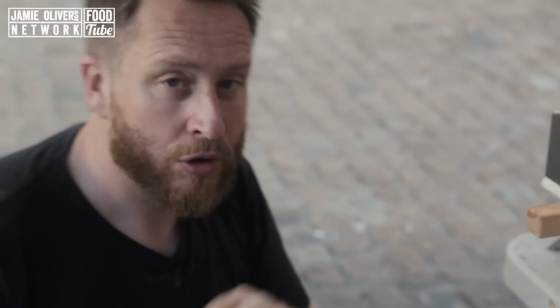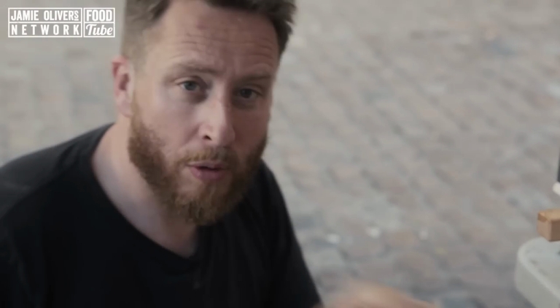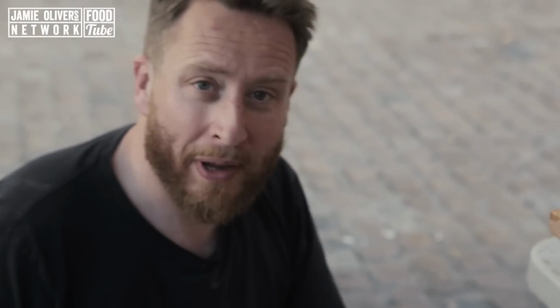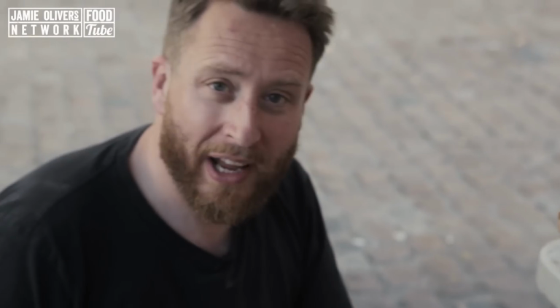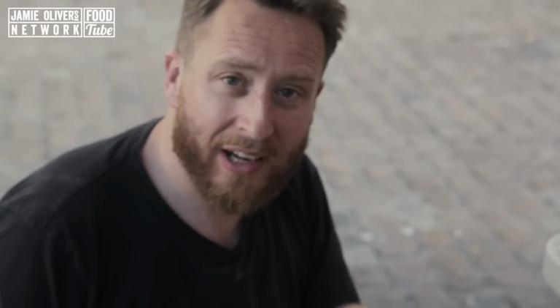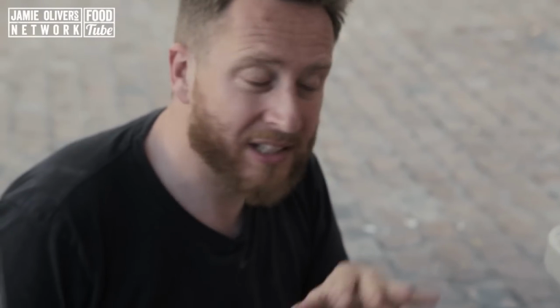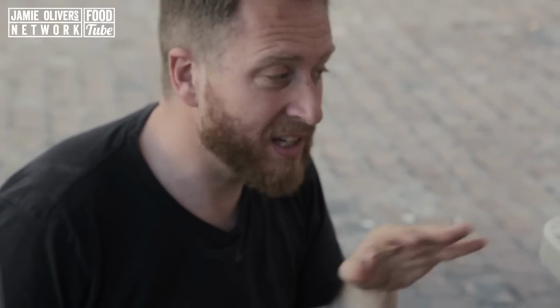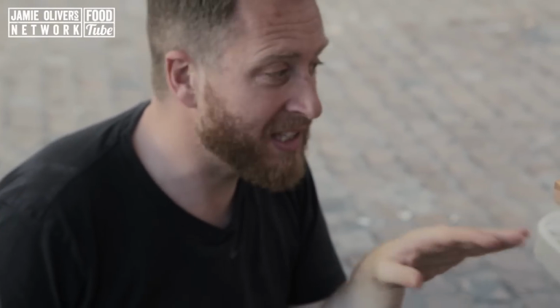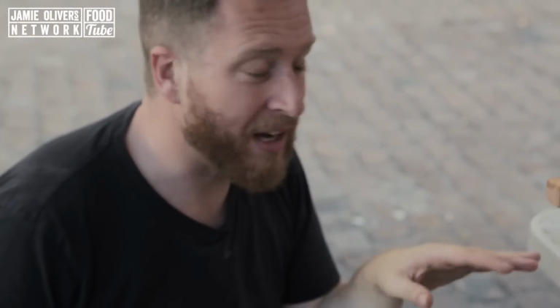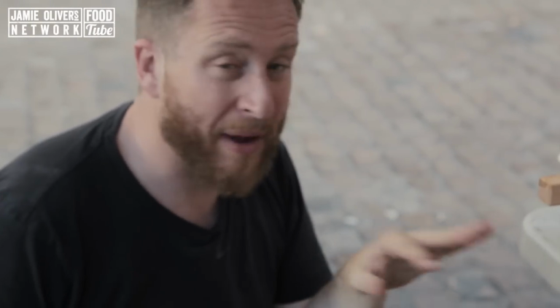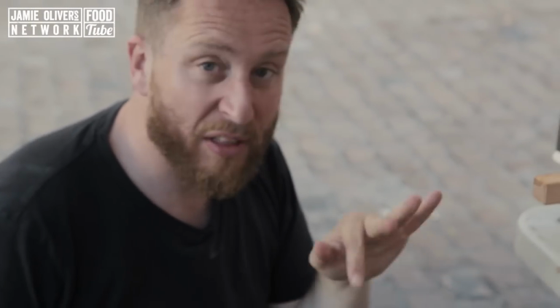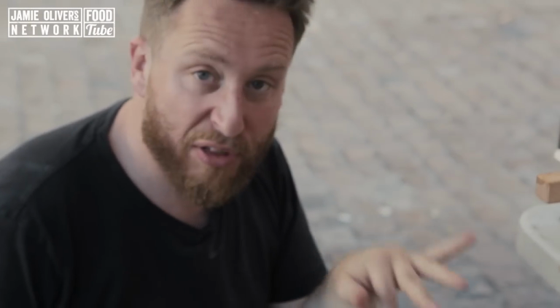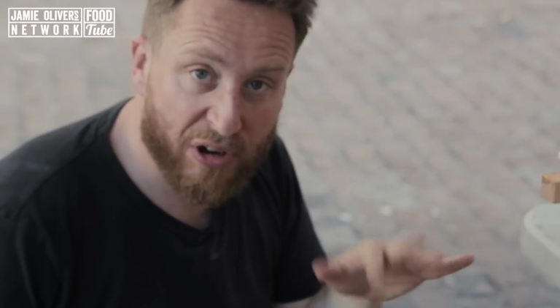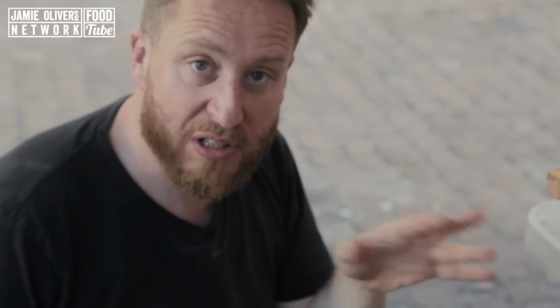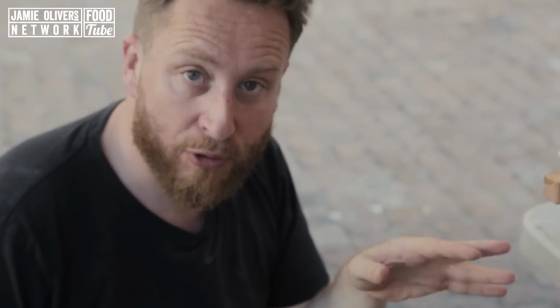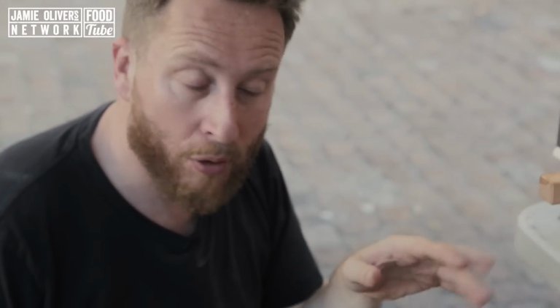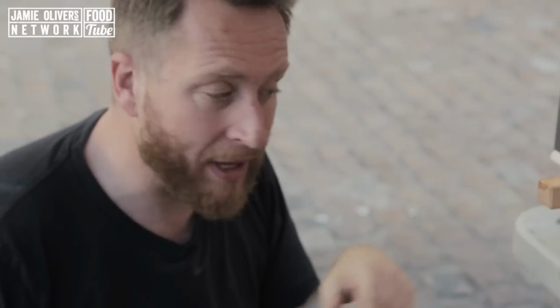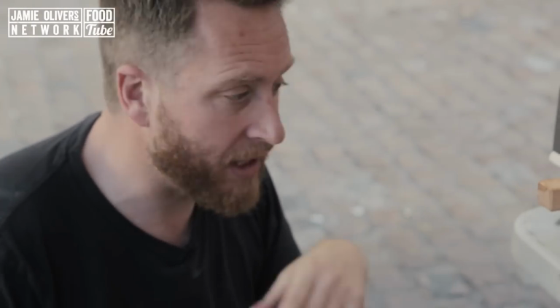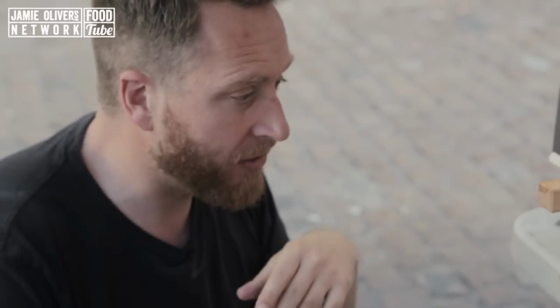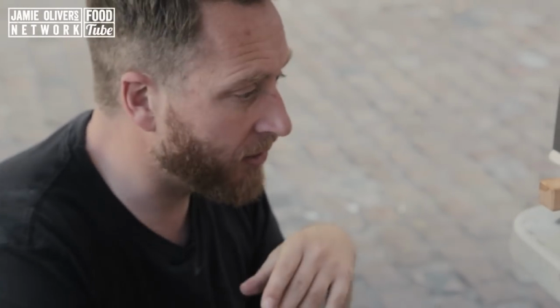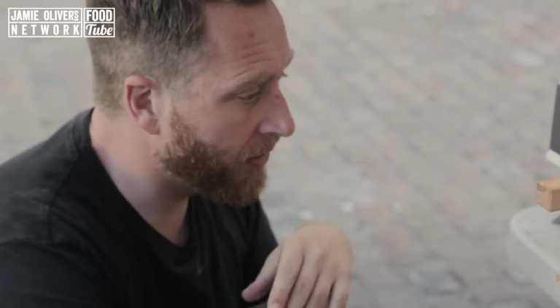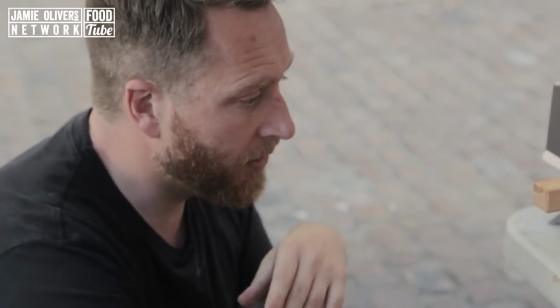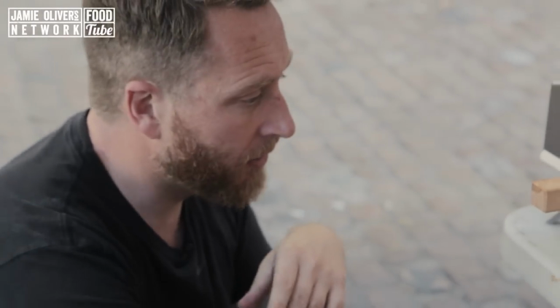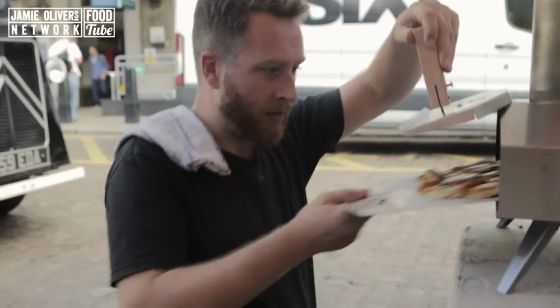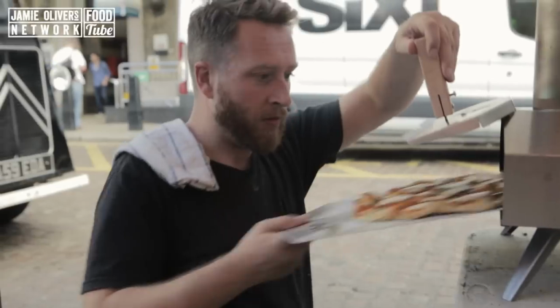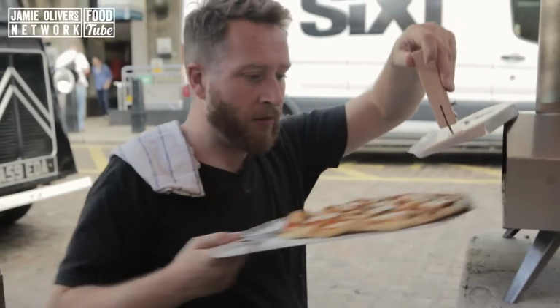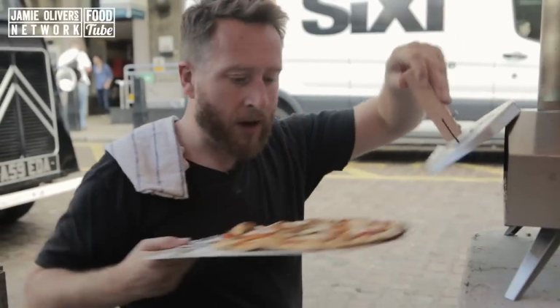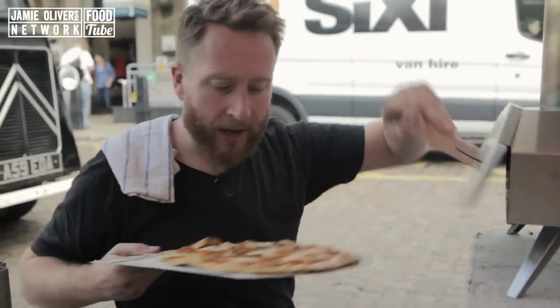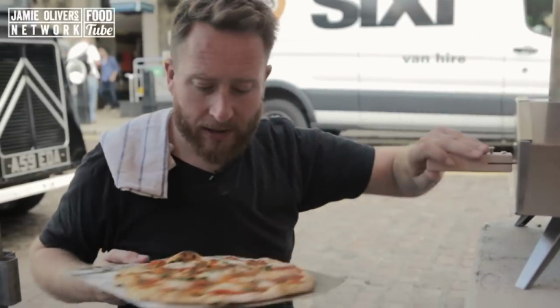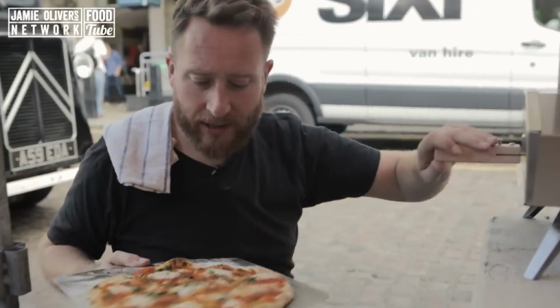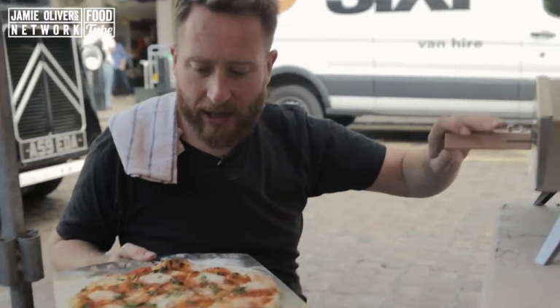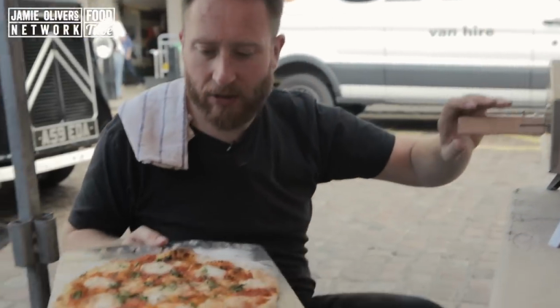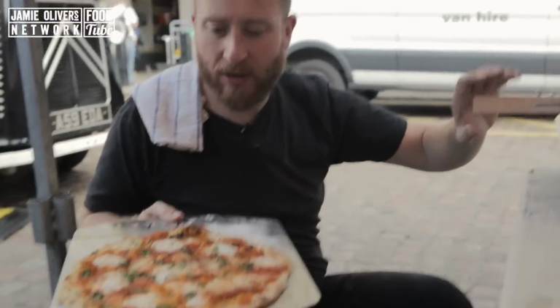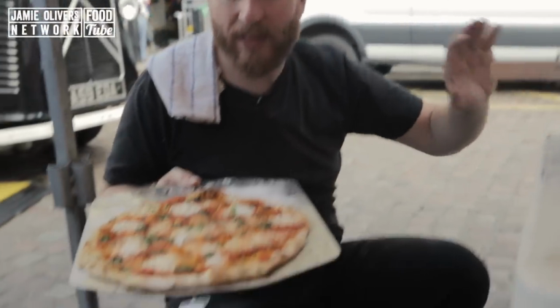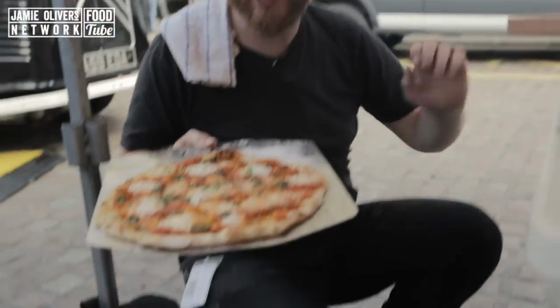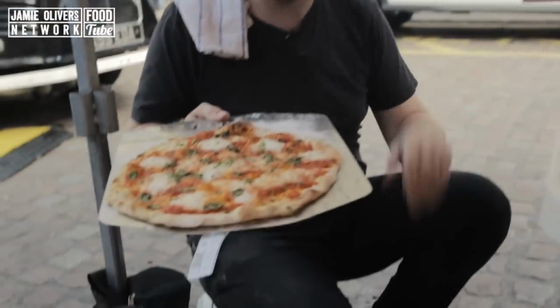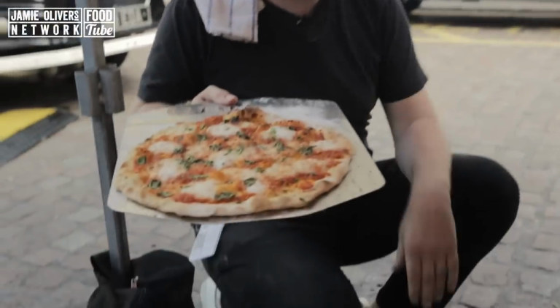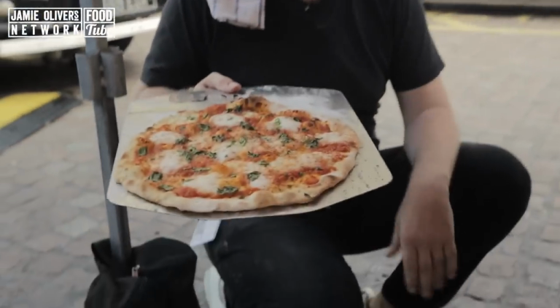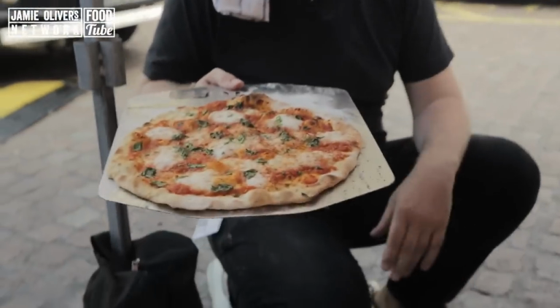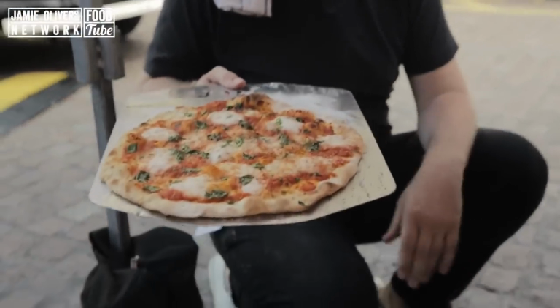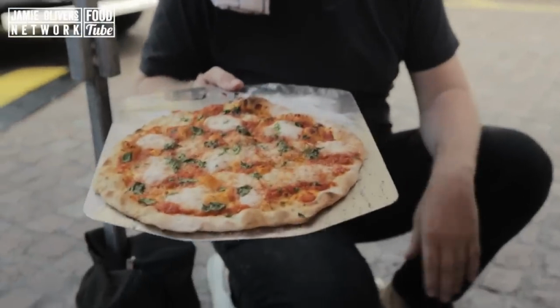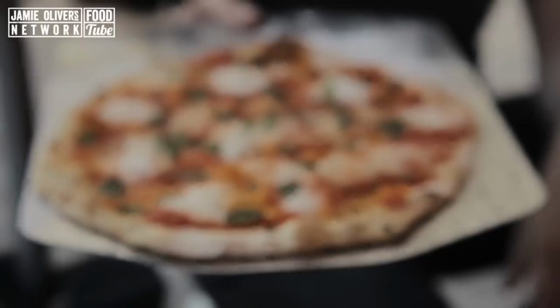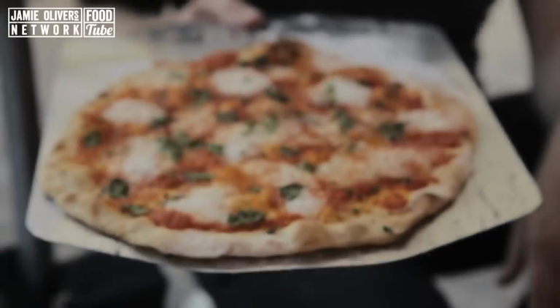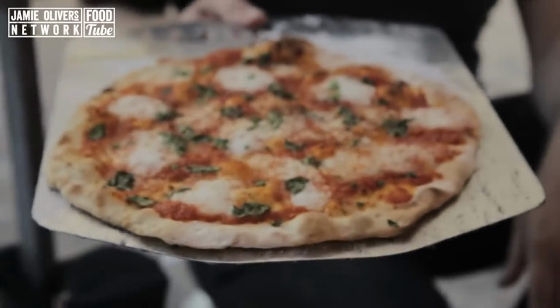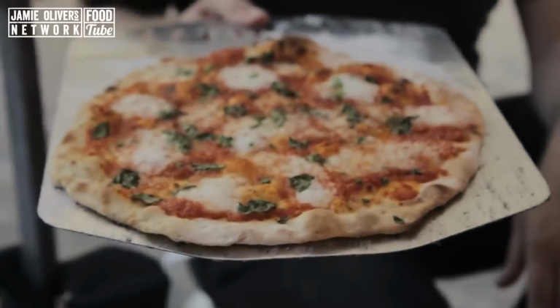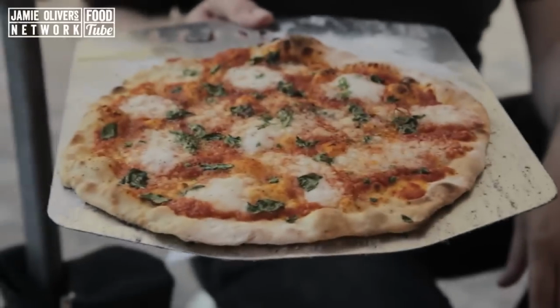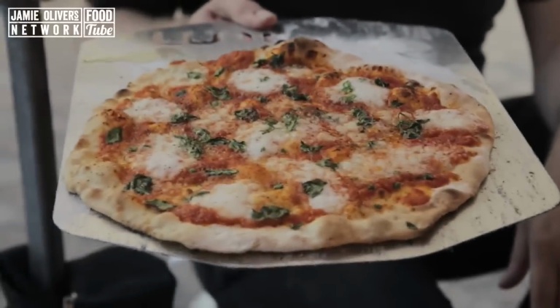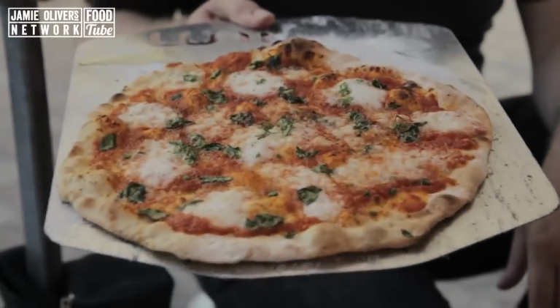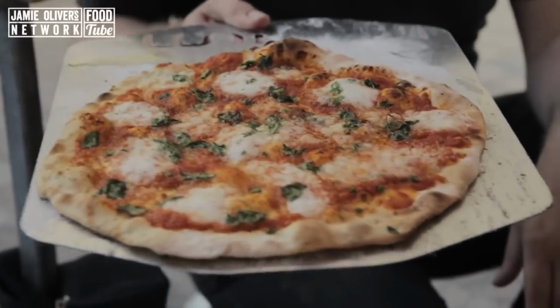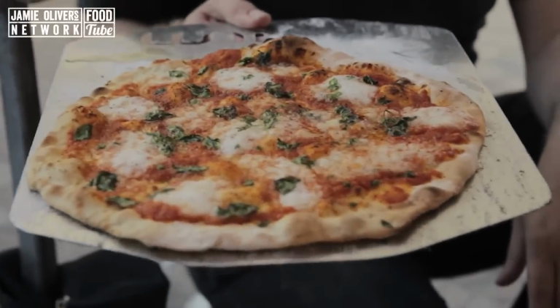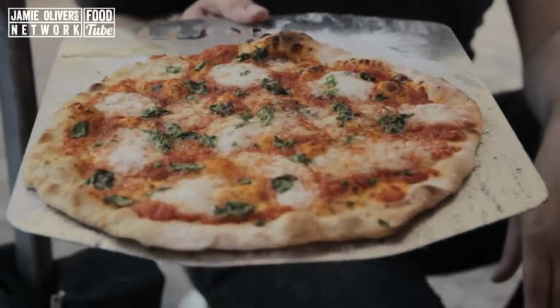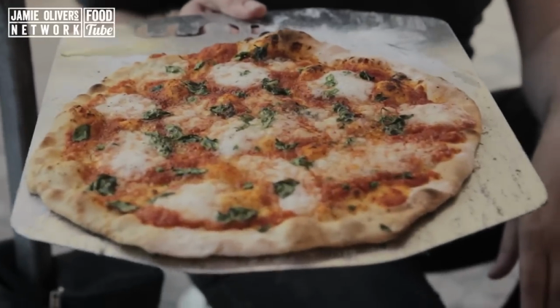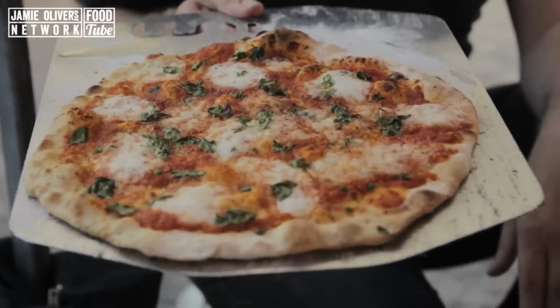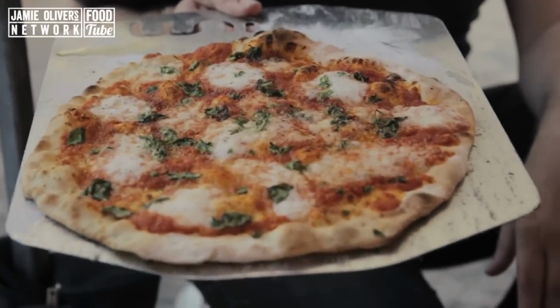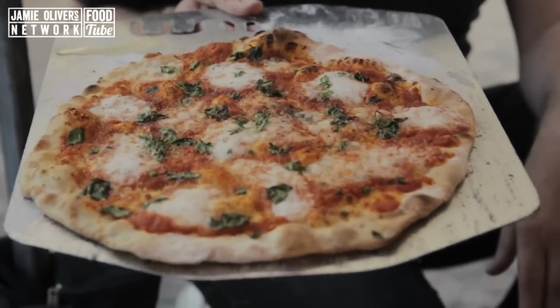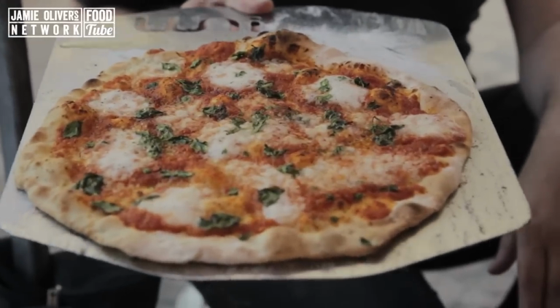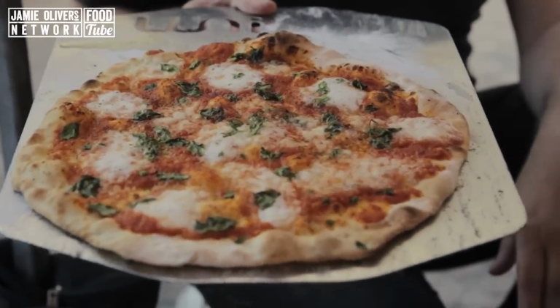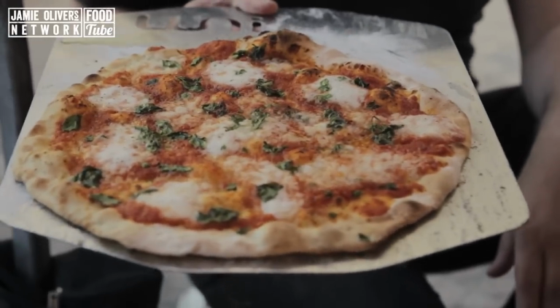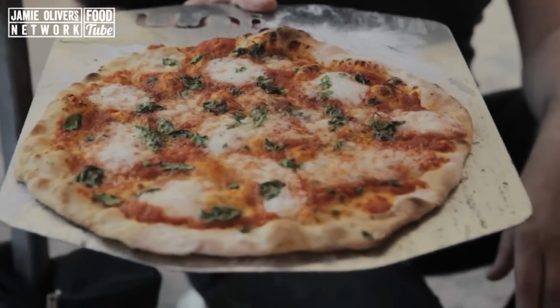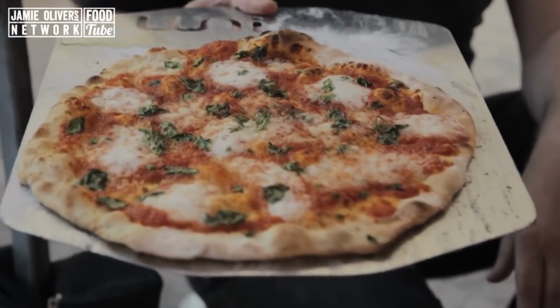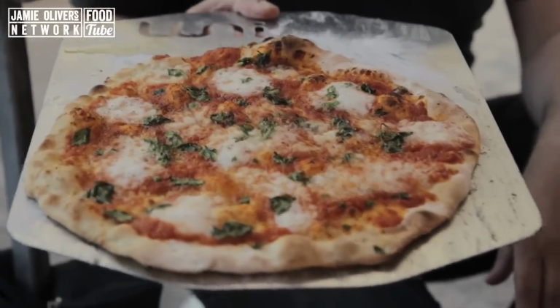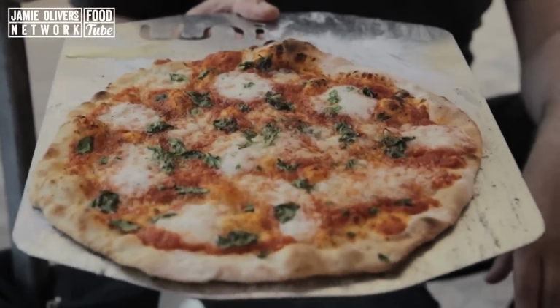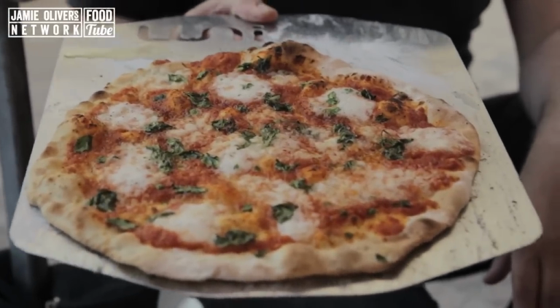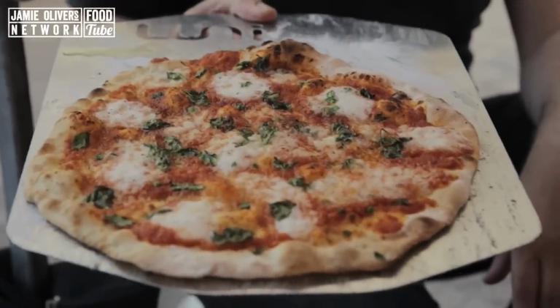Drop it in — it's going to take about three to four minutes. Now look at that little beauty. That's the best fast food you can make.